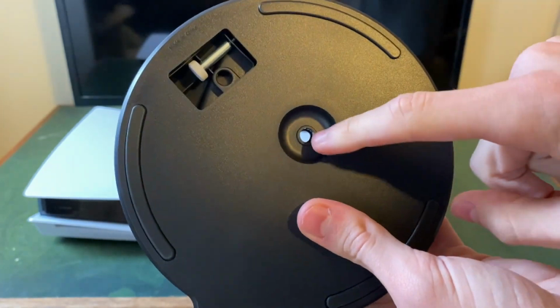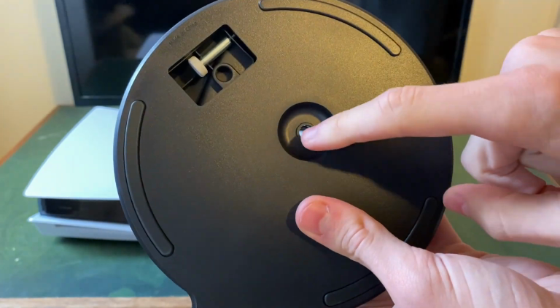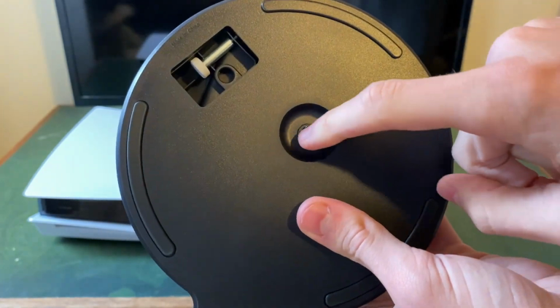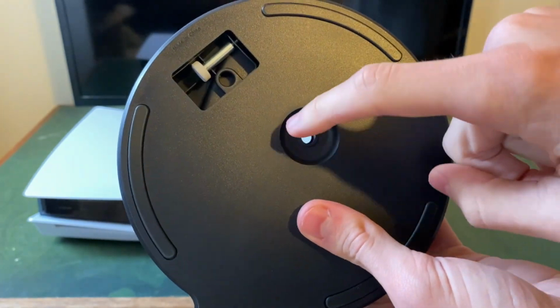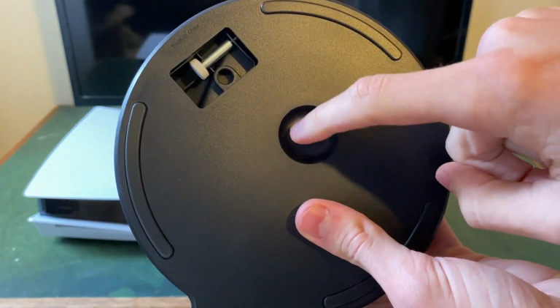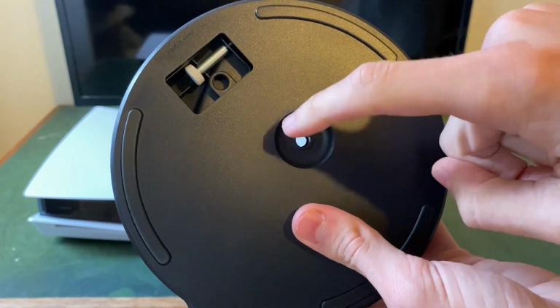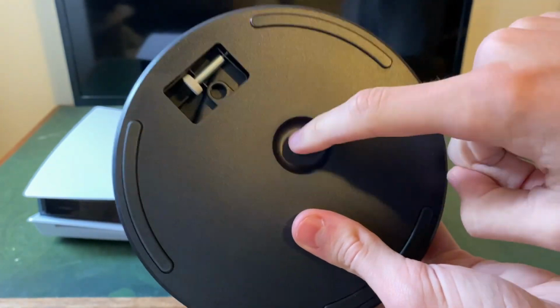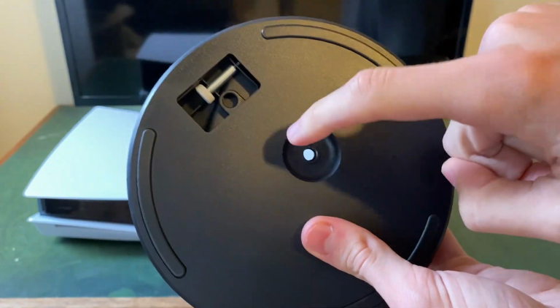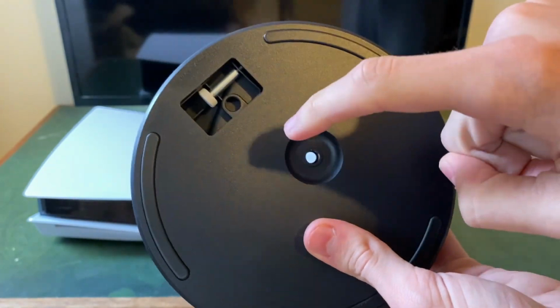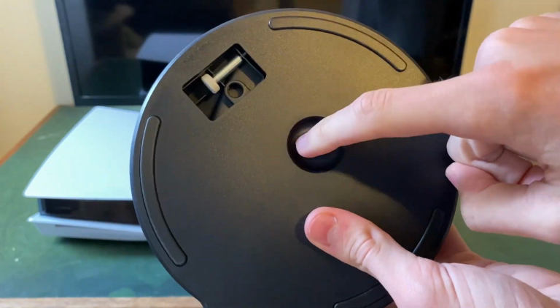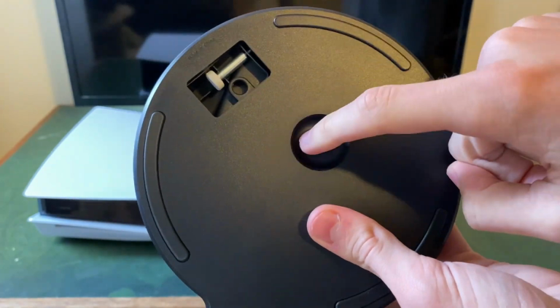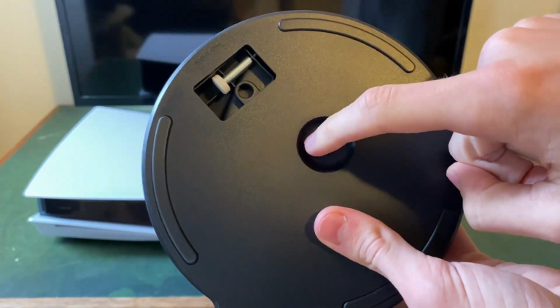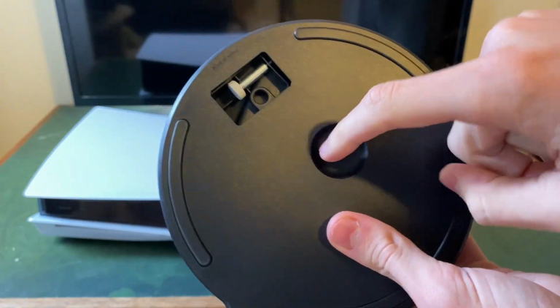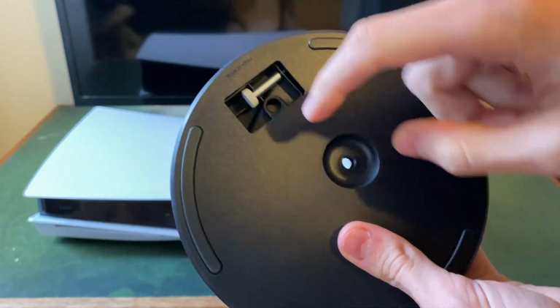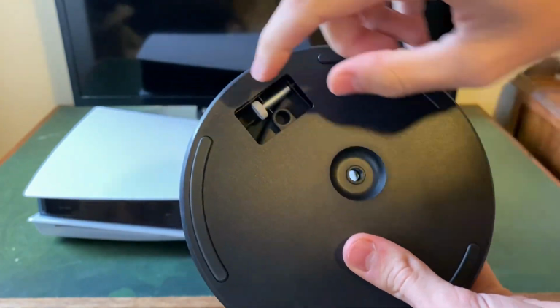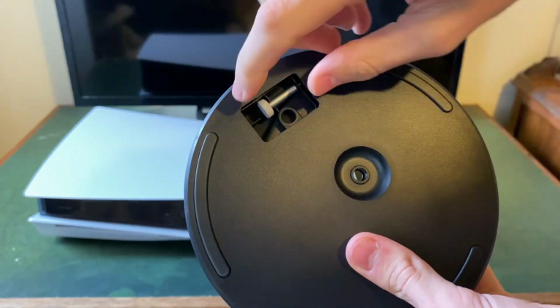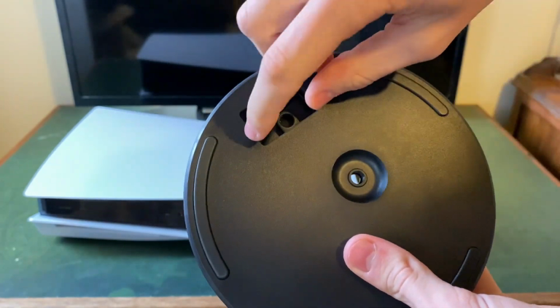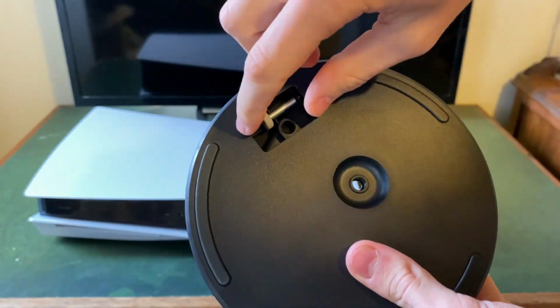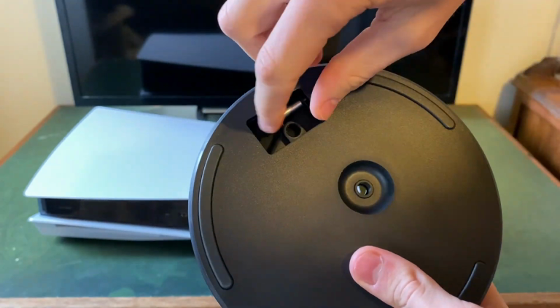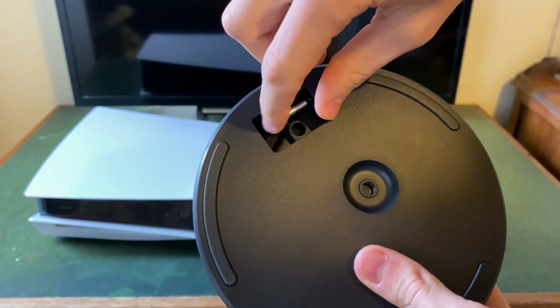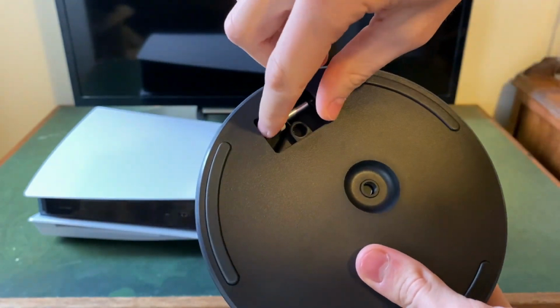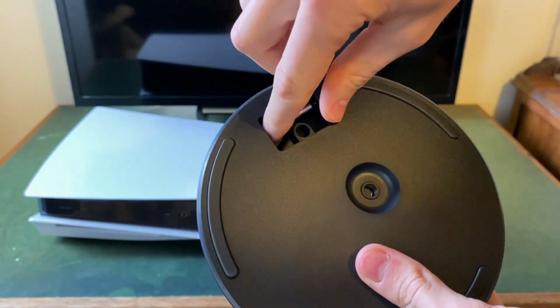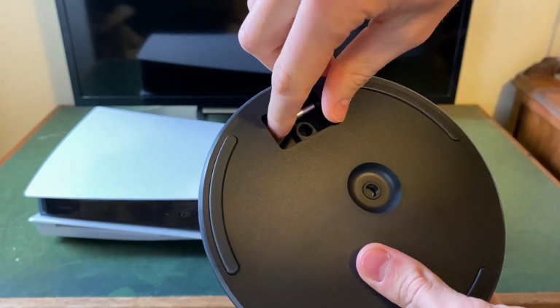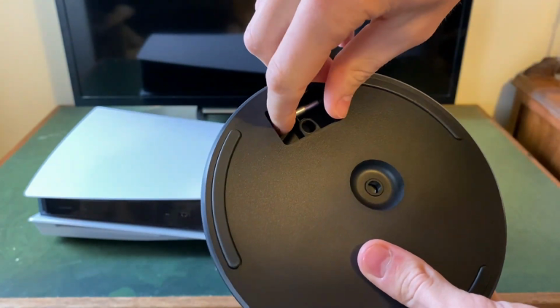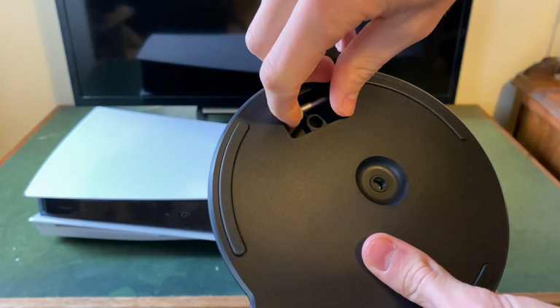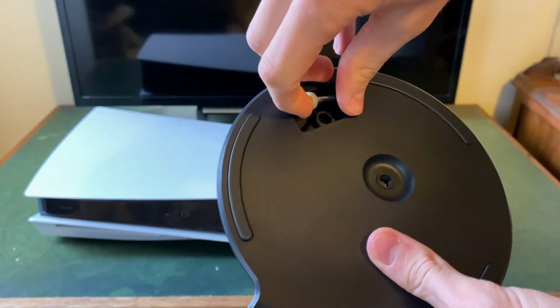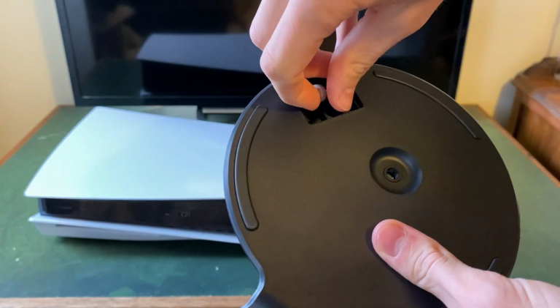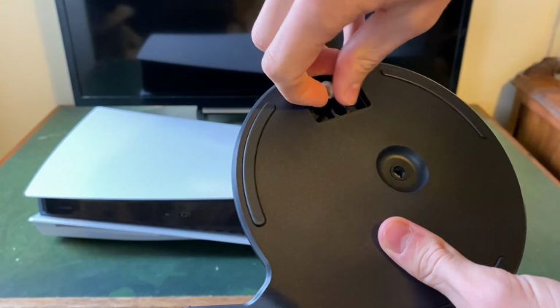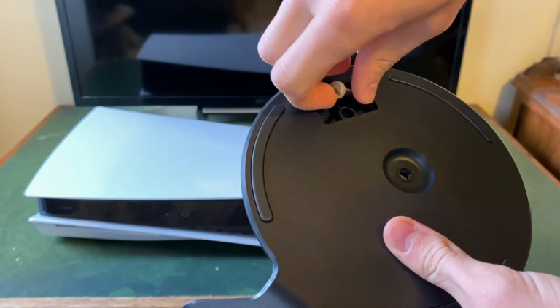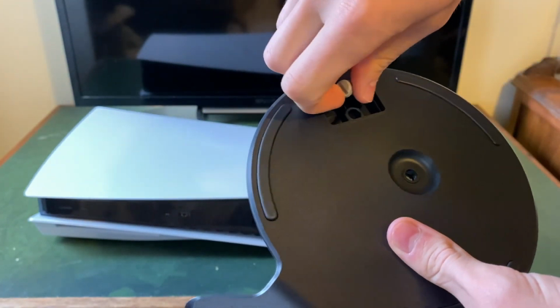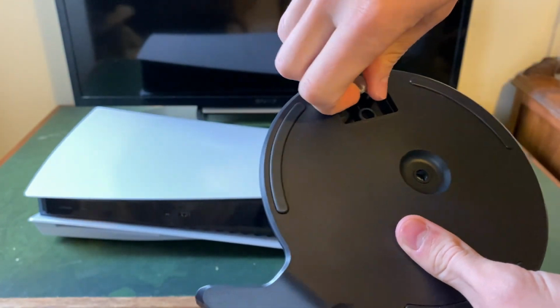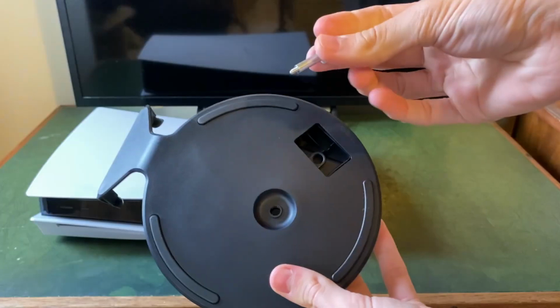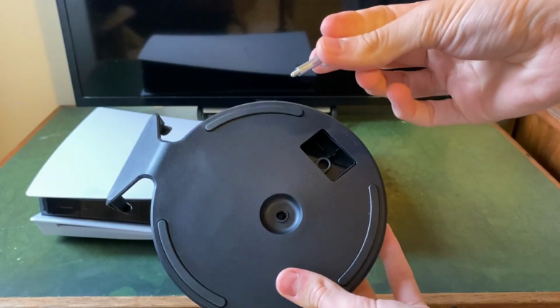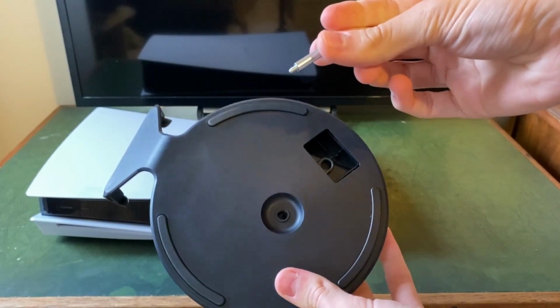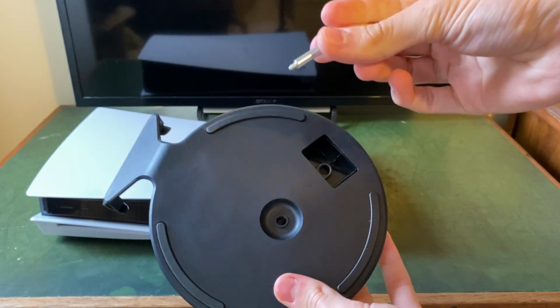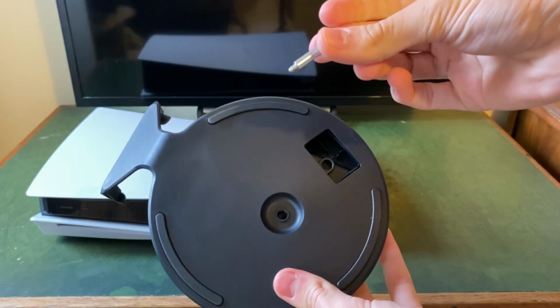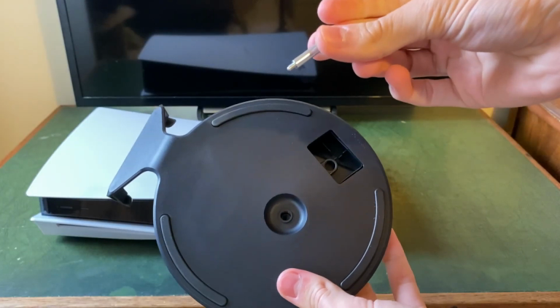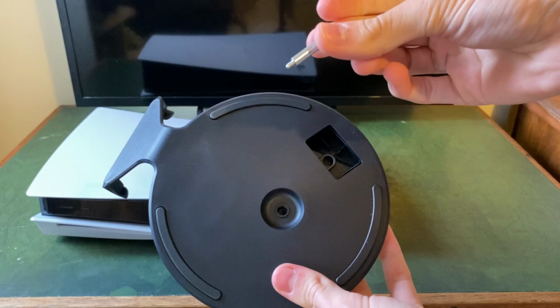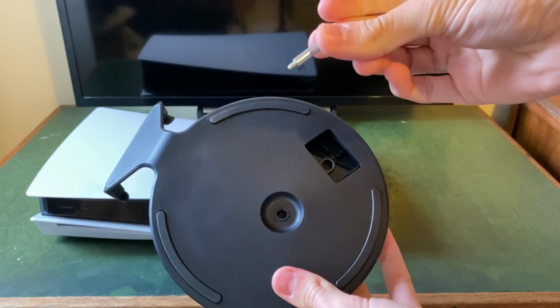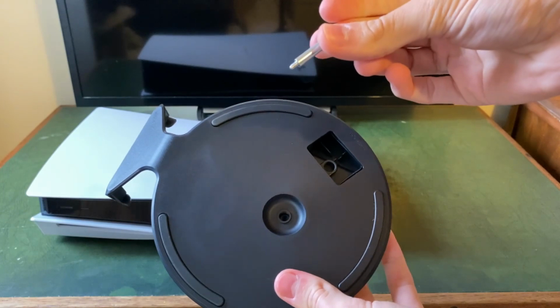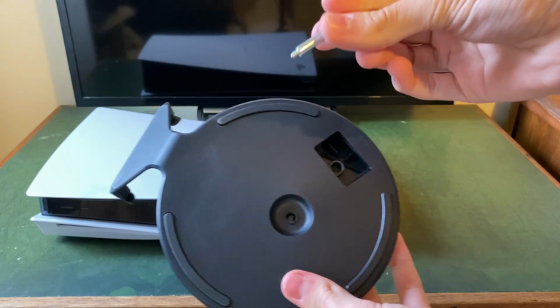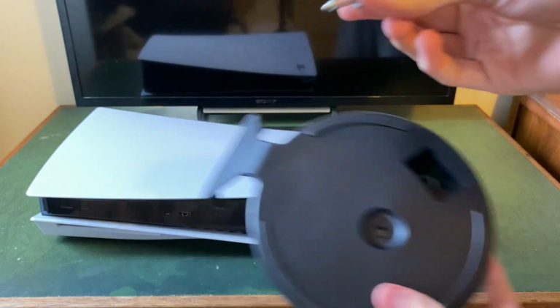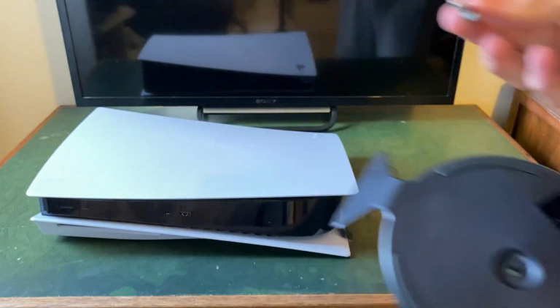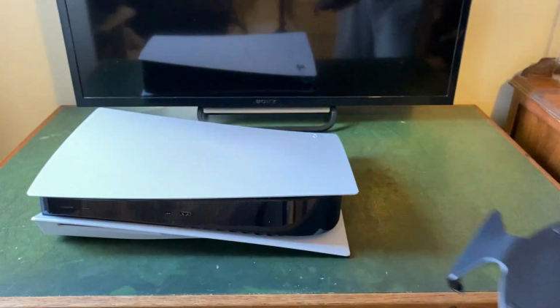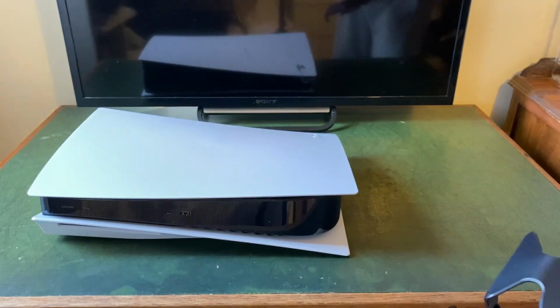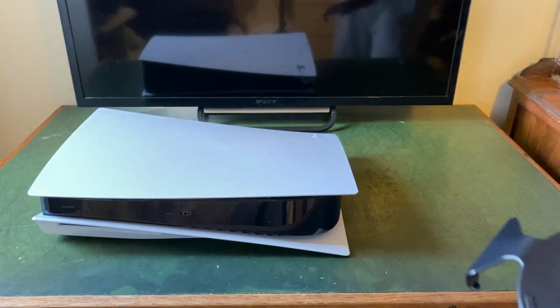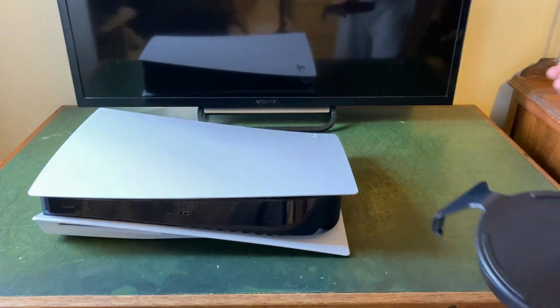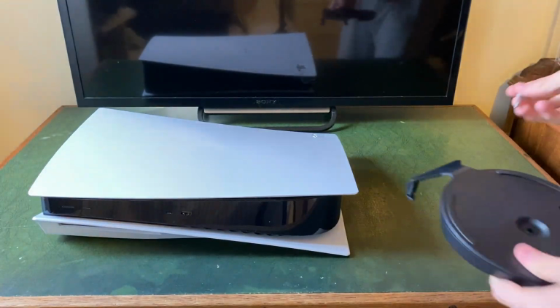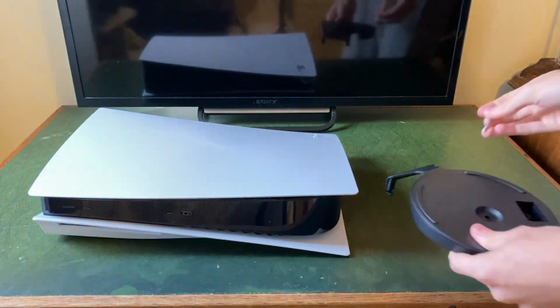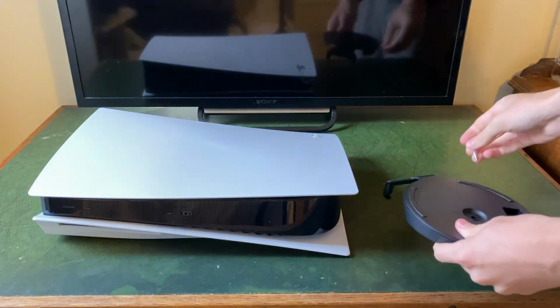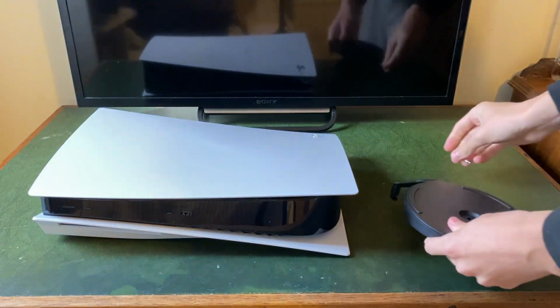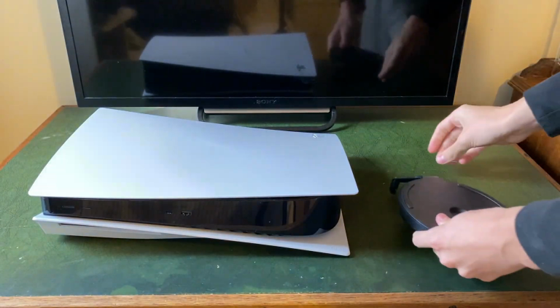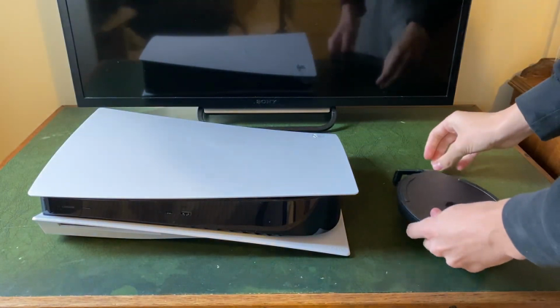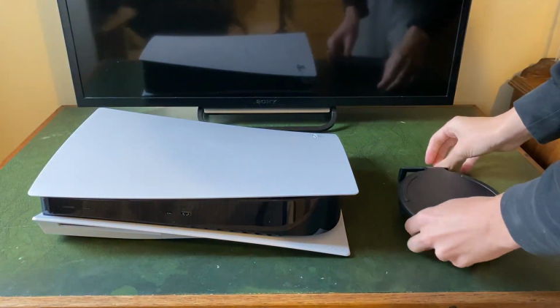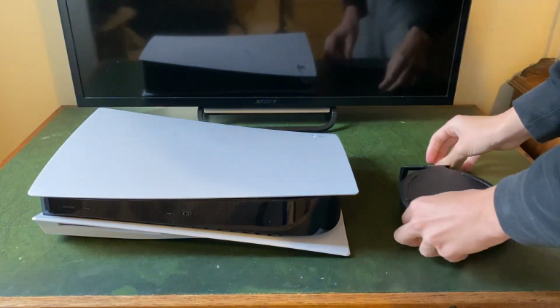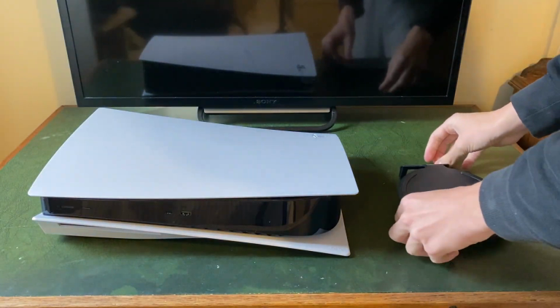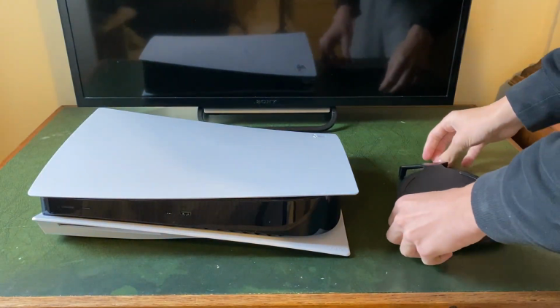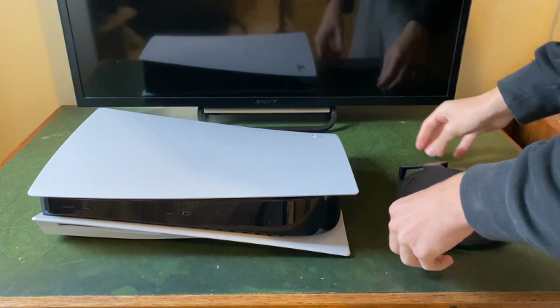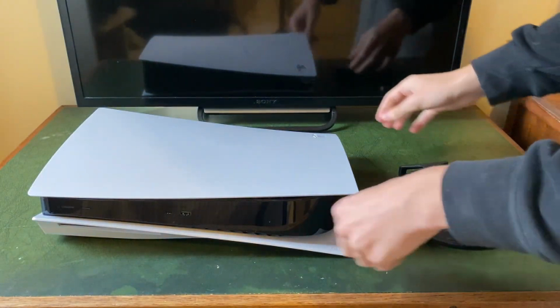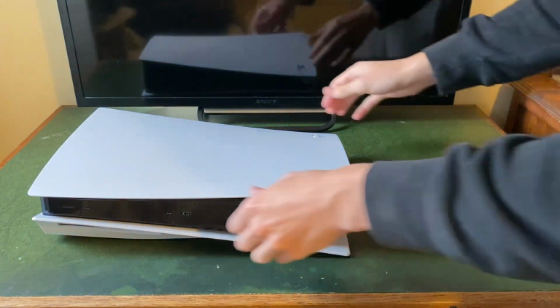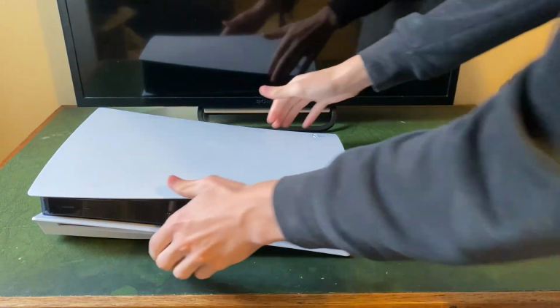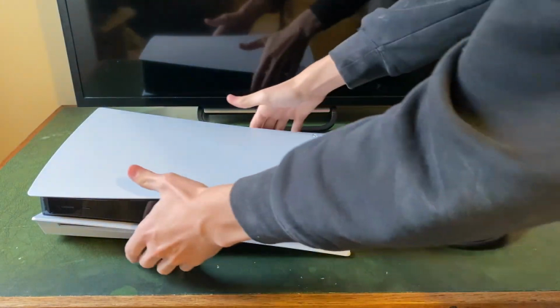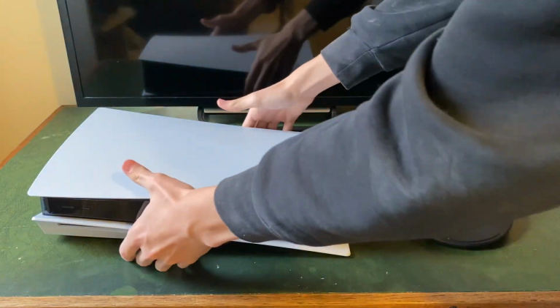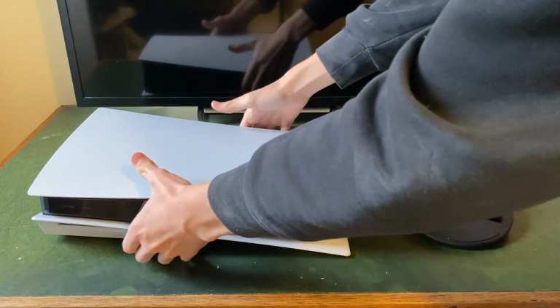Then what you need to do is remove that screw, and then grab your PS5 and go onto the bottom of it.